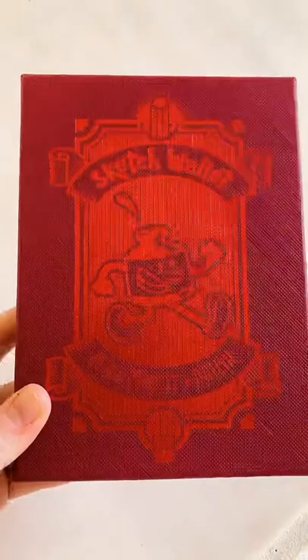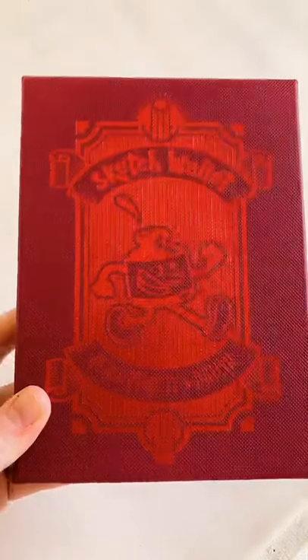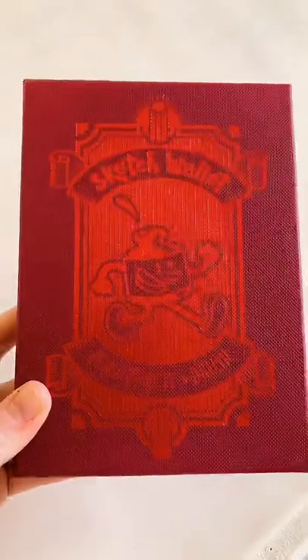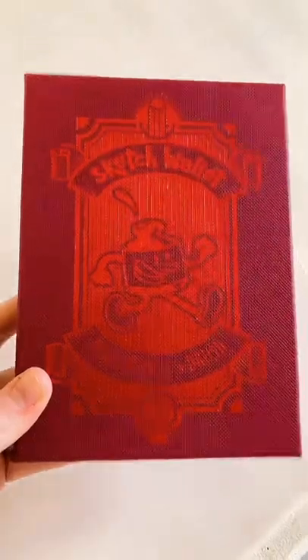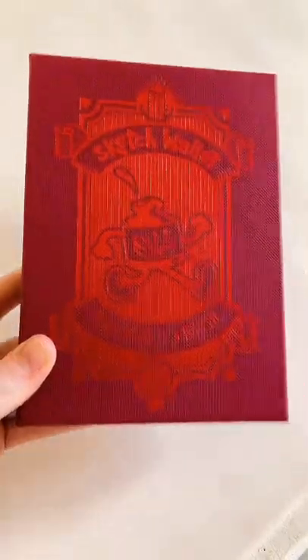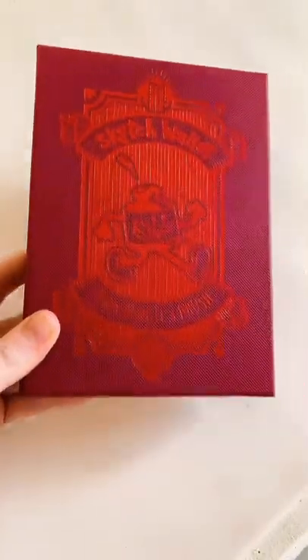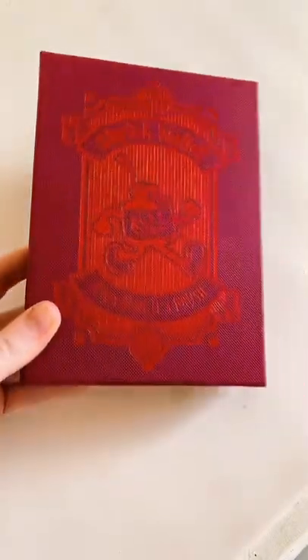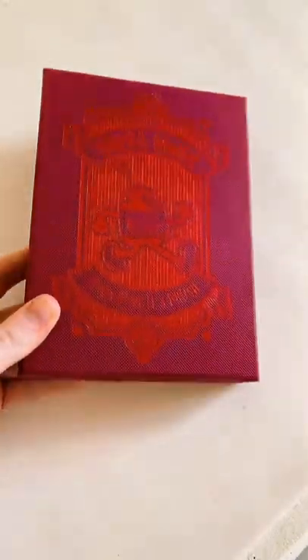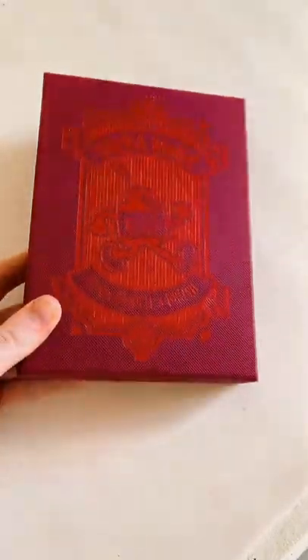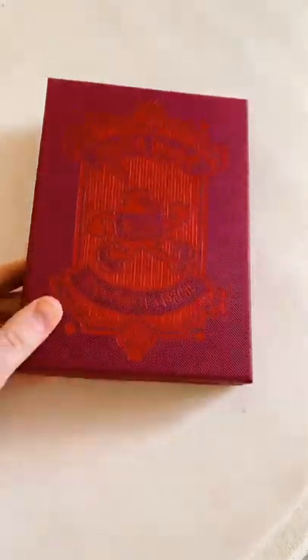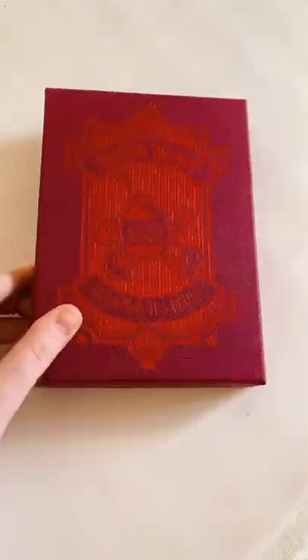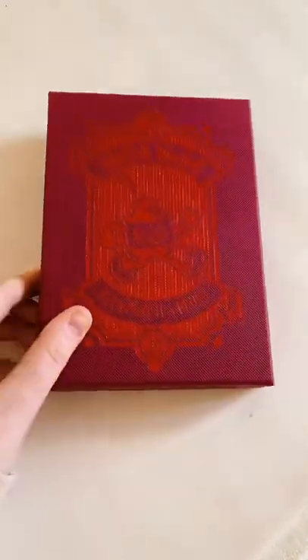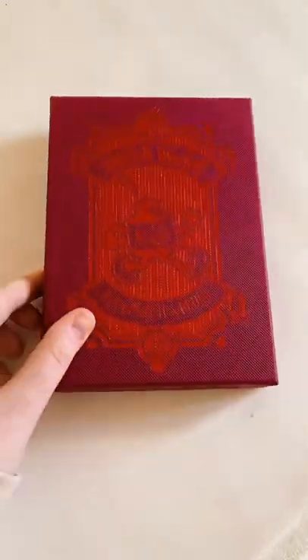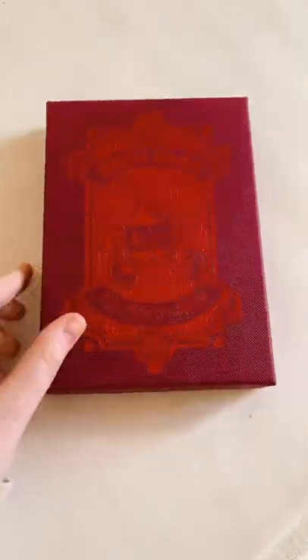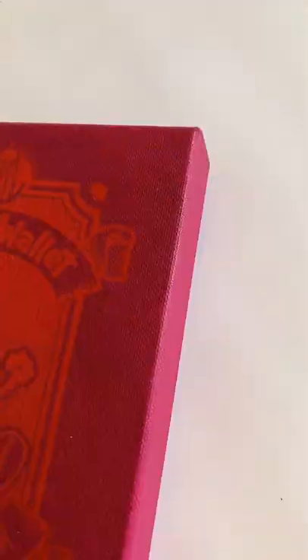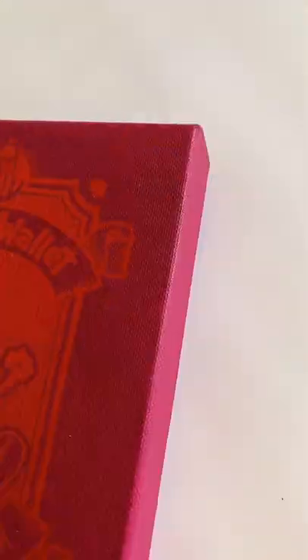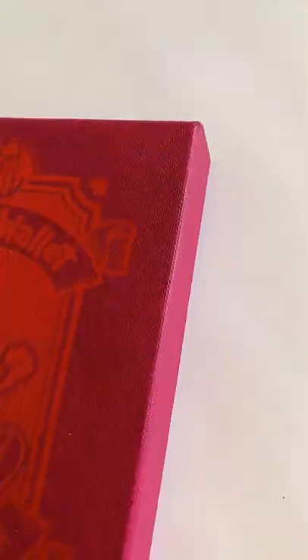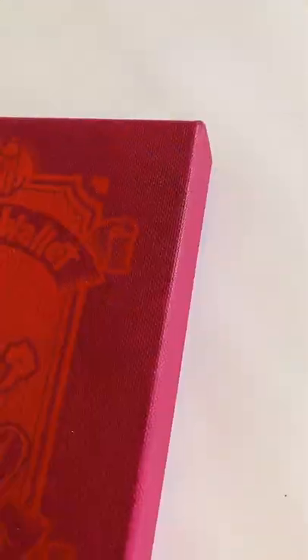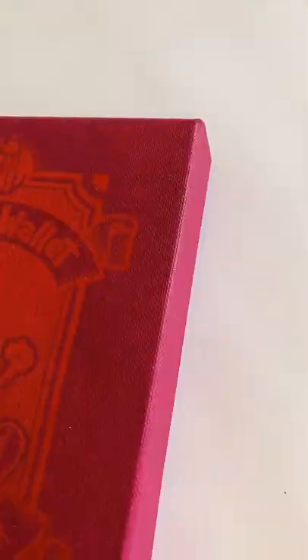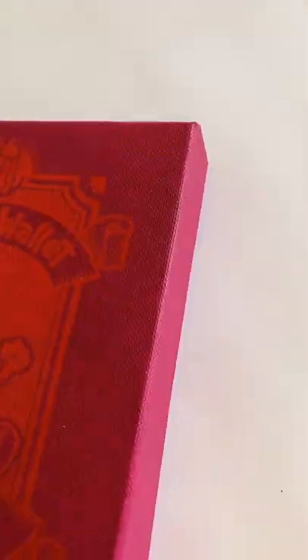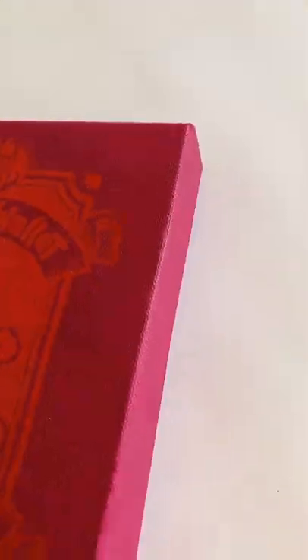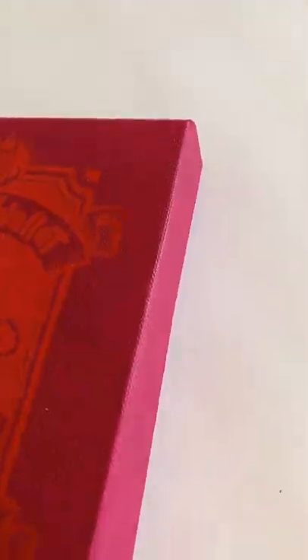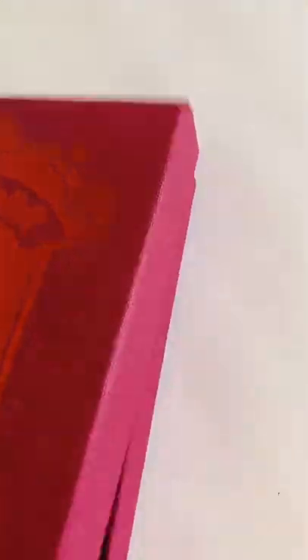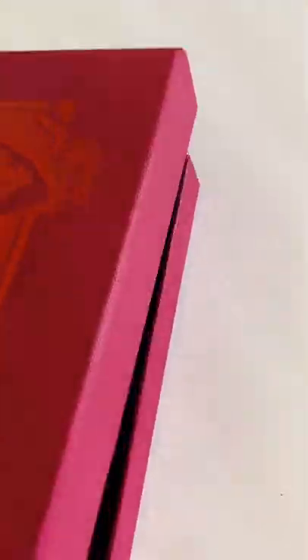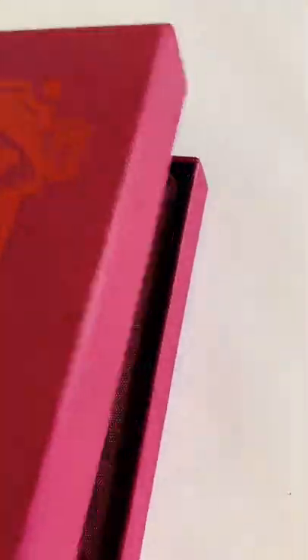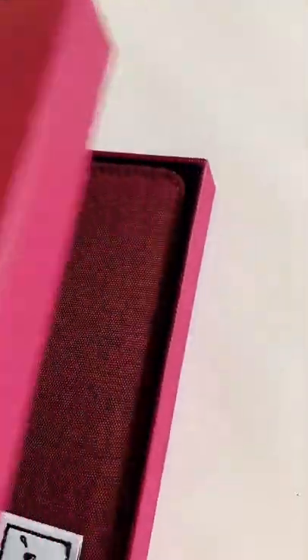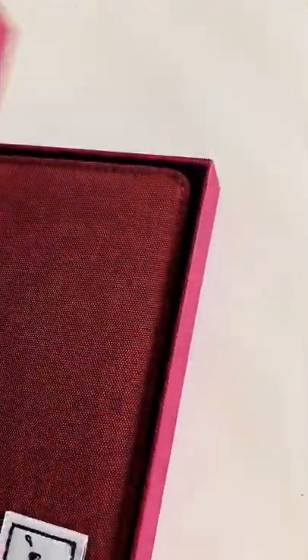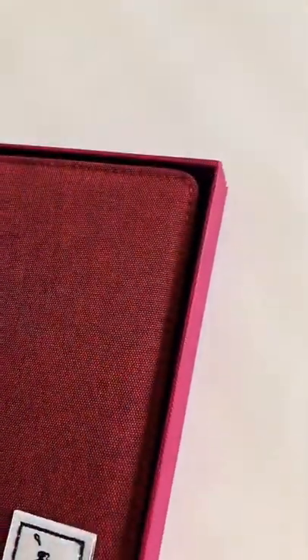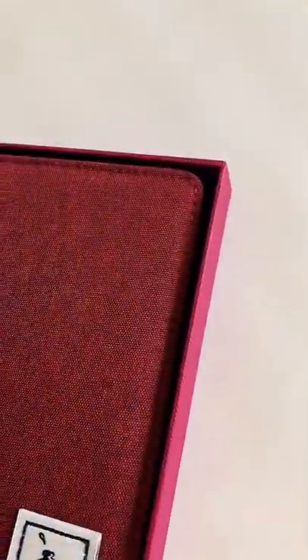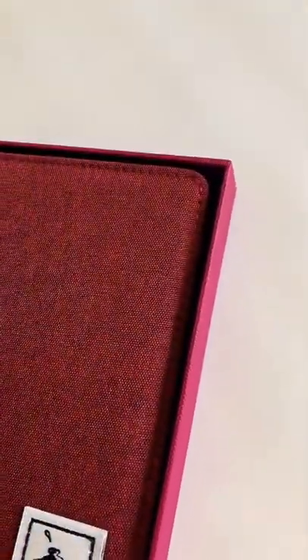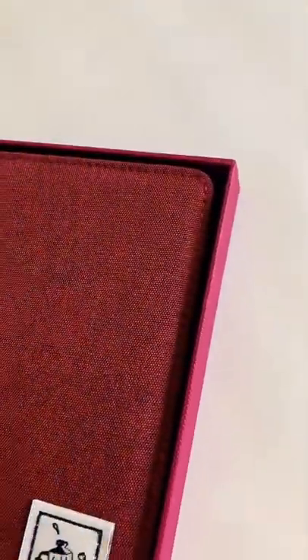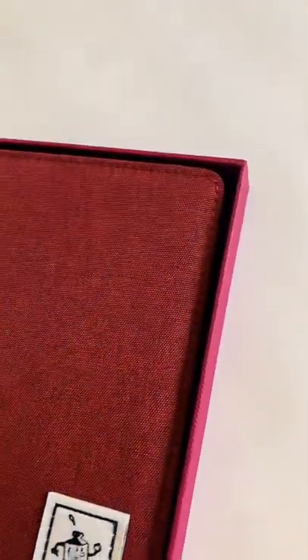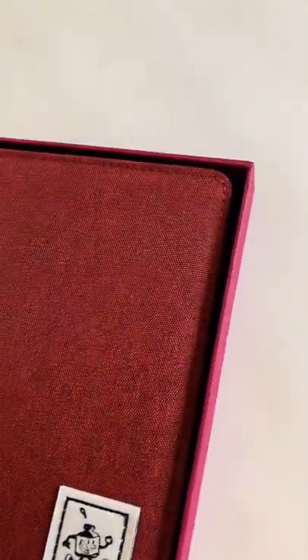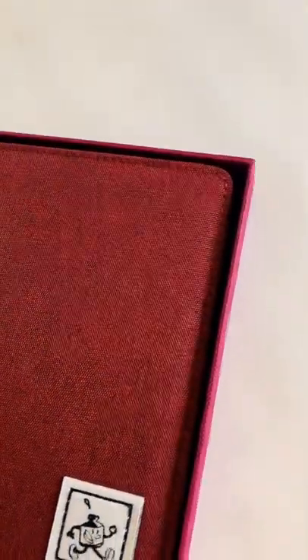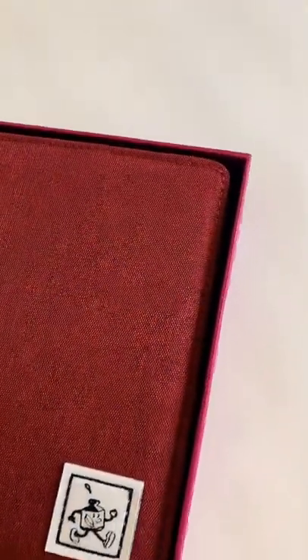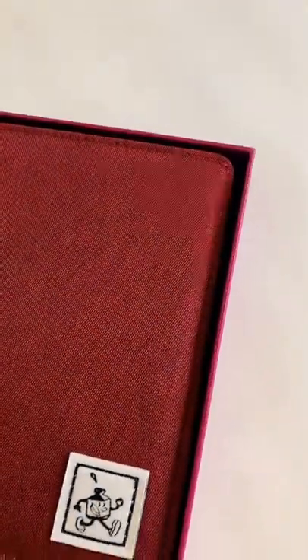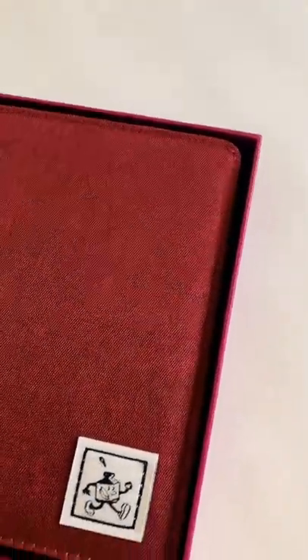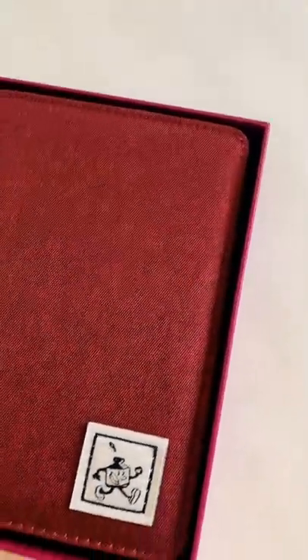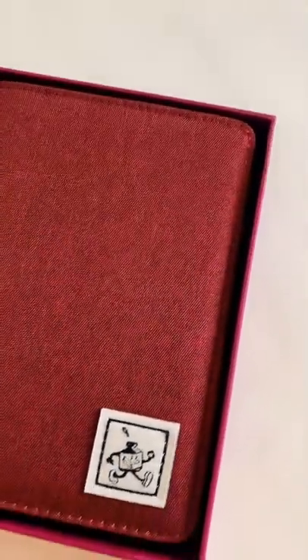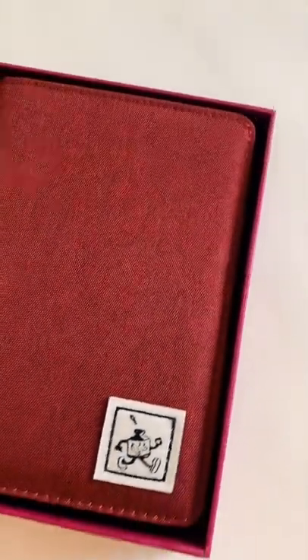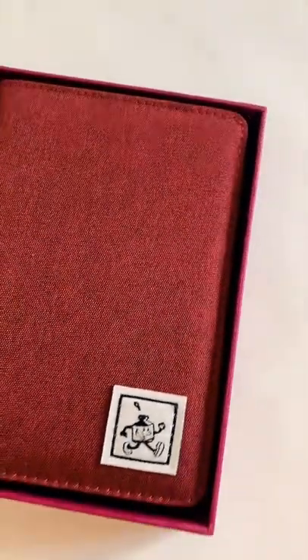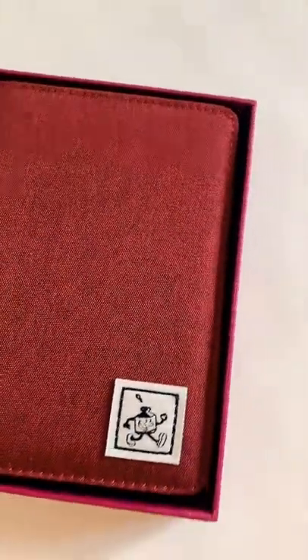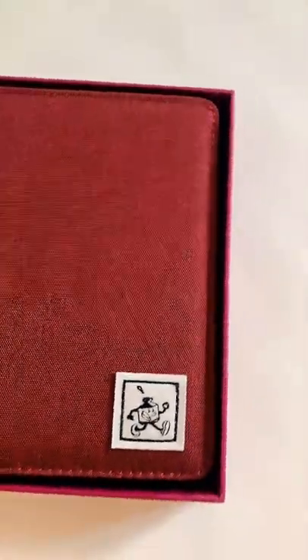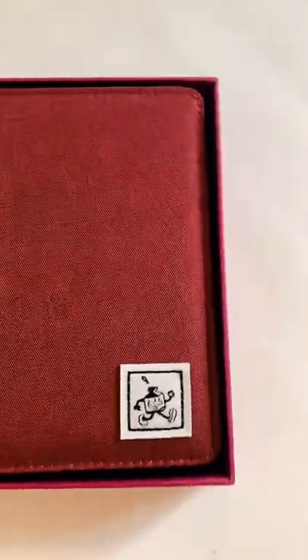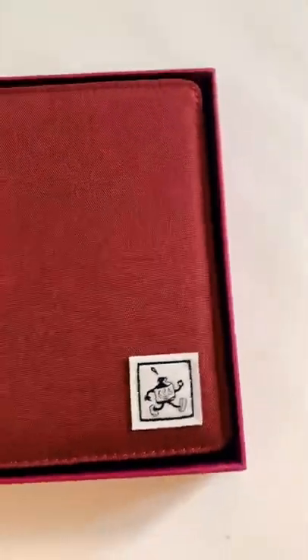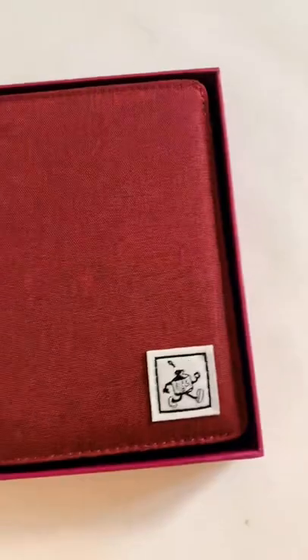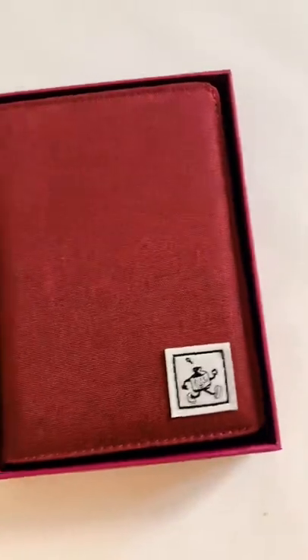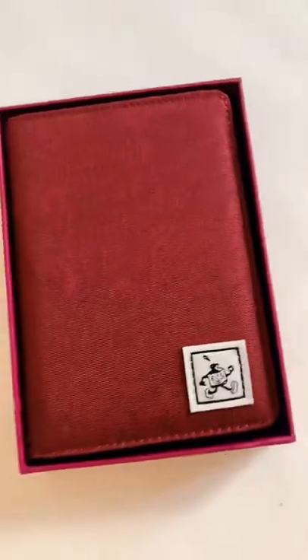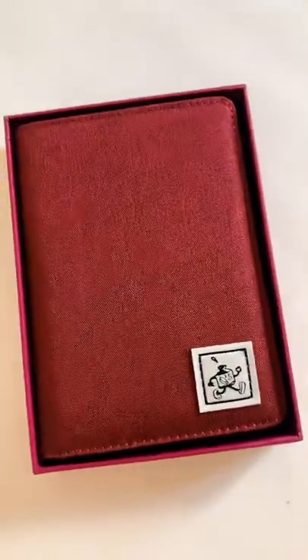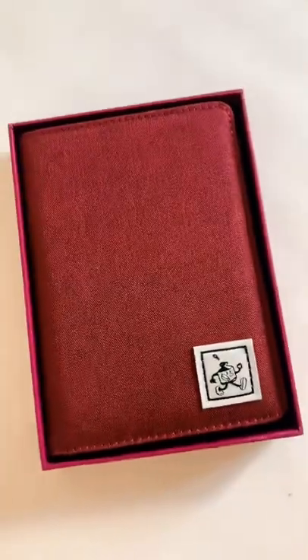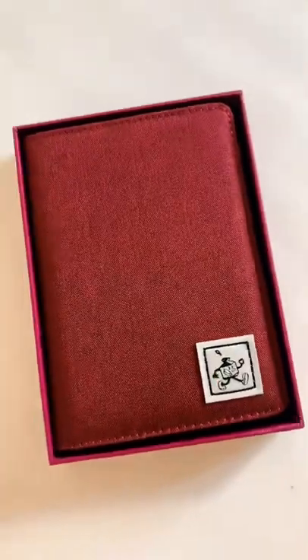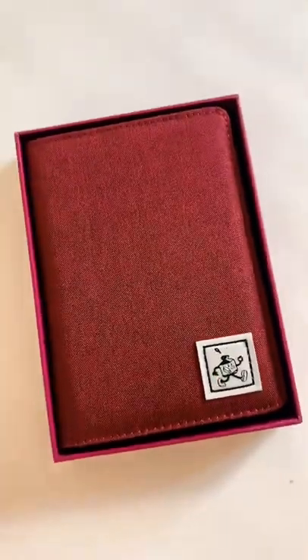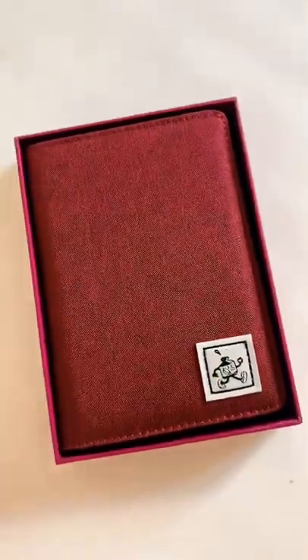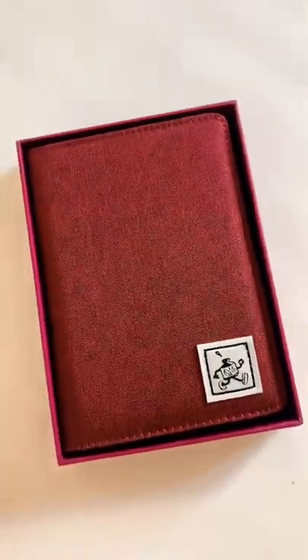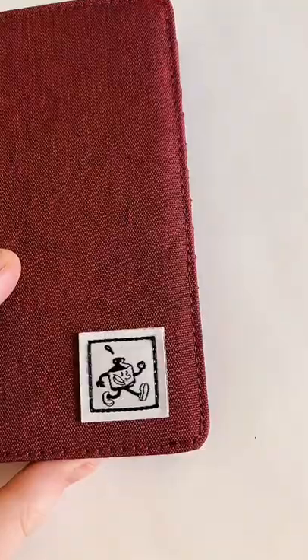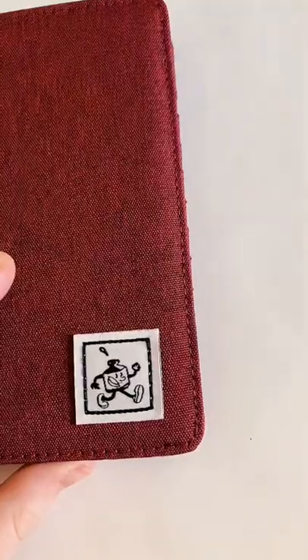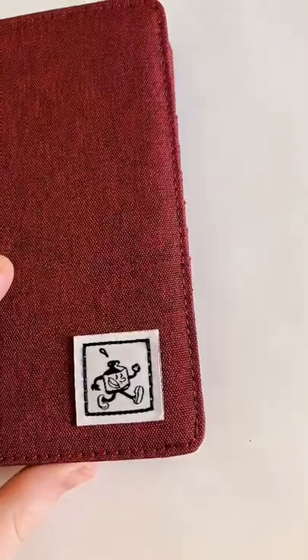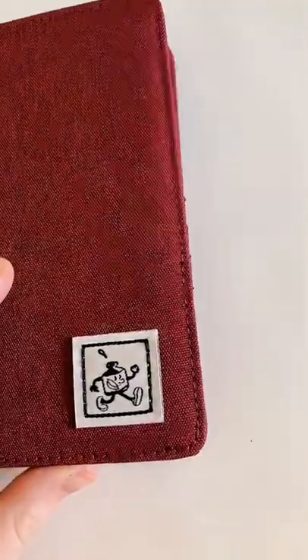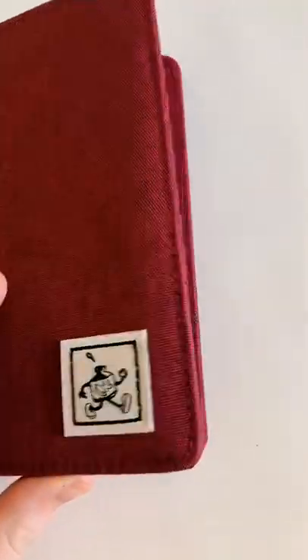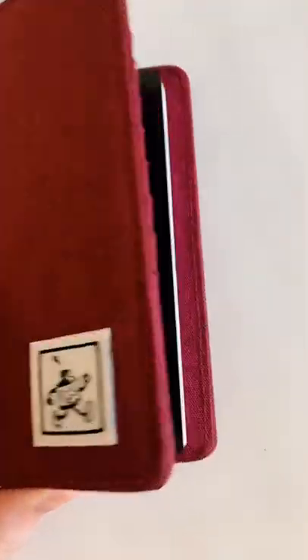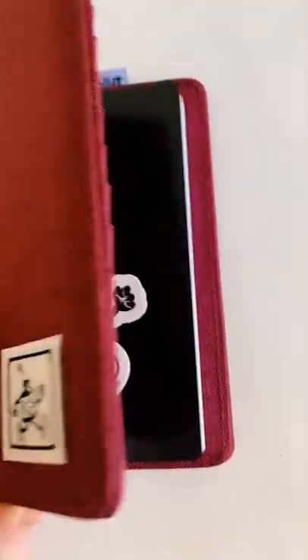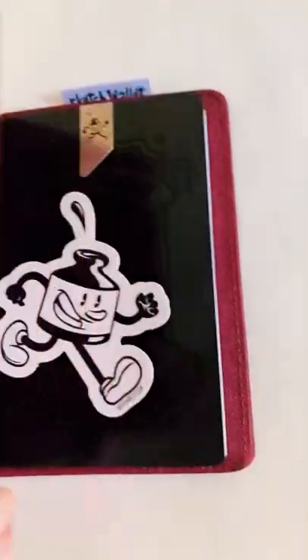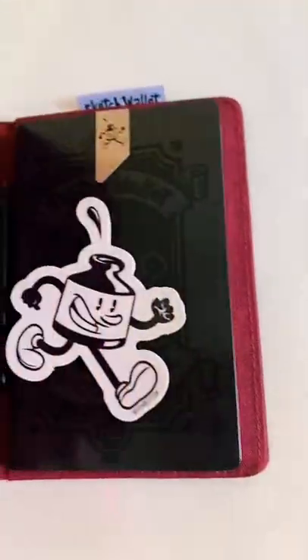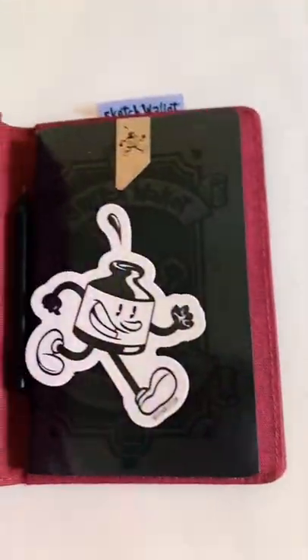Hey guys and welcome back to another Shorts video, so today I thought I would show you what I have received, which is a sketch wallet.